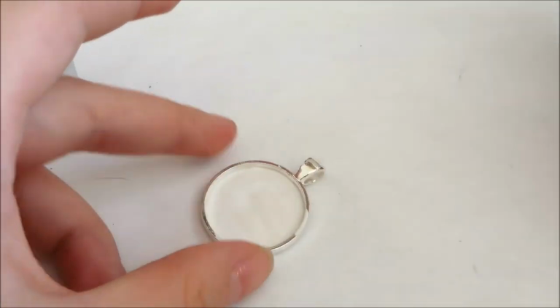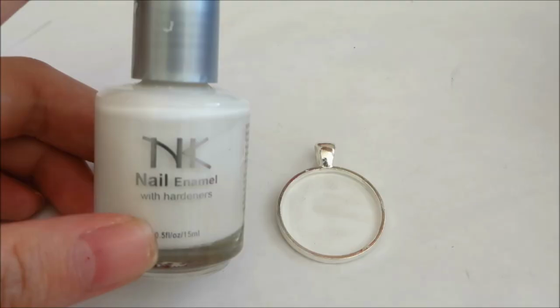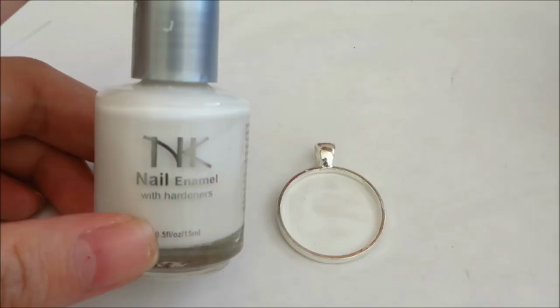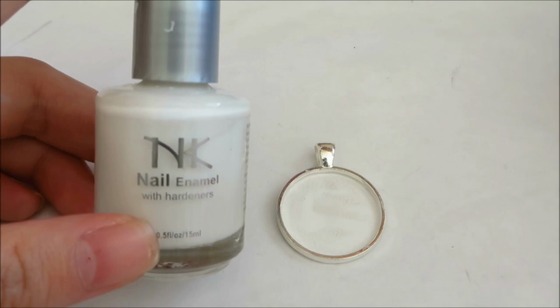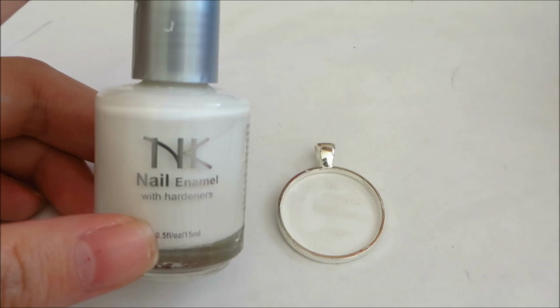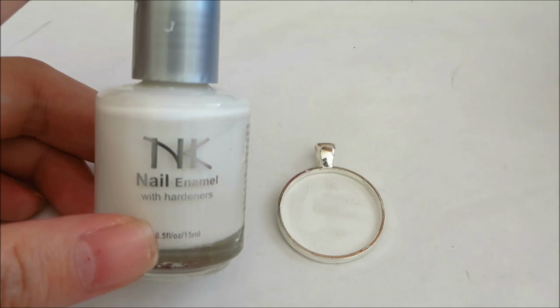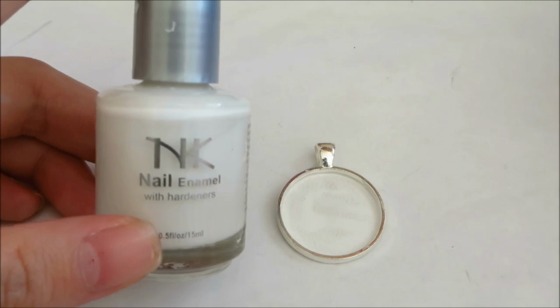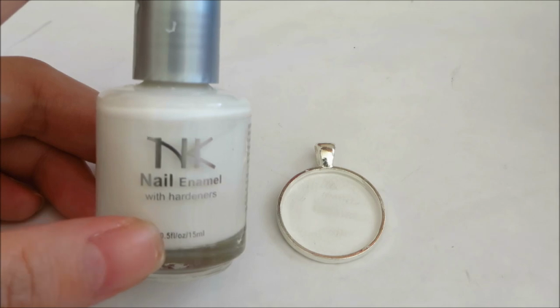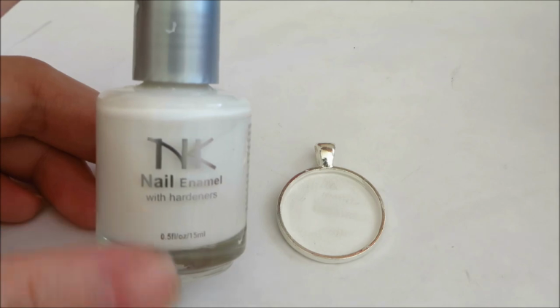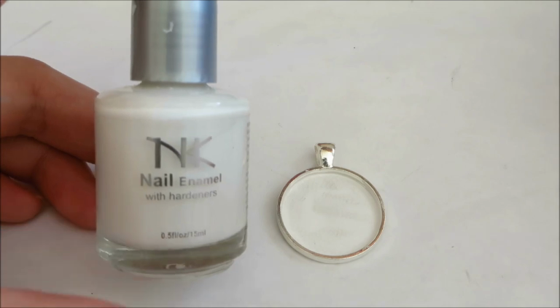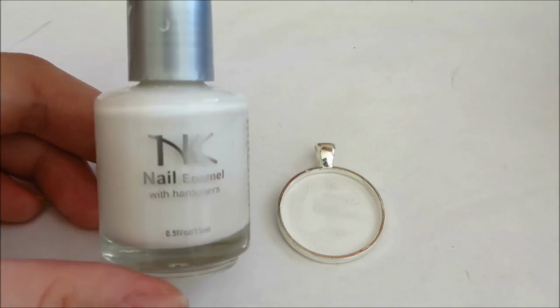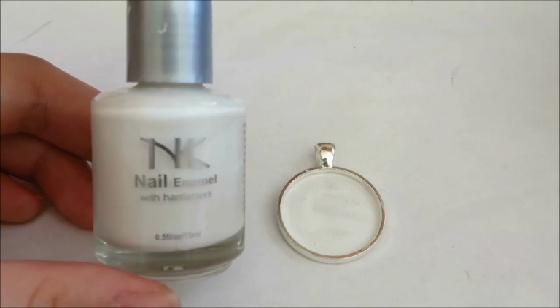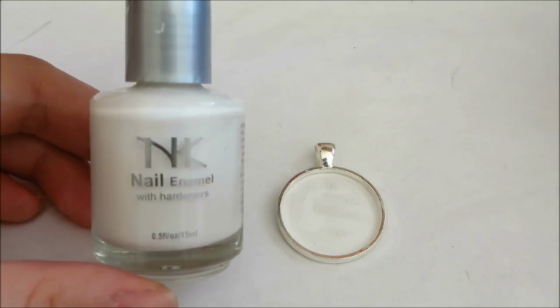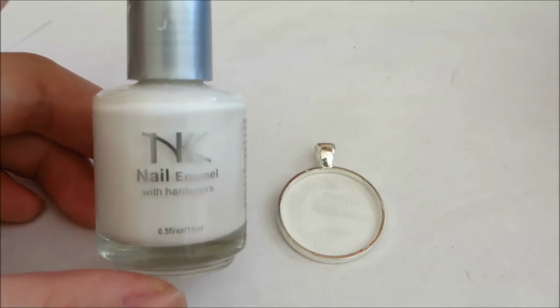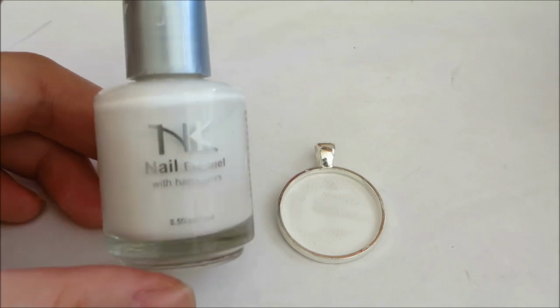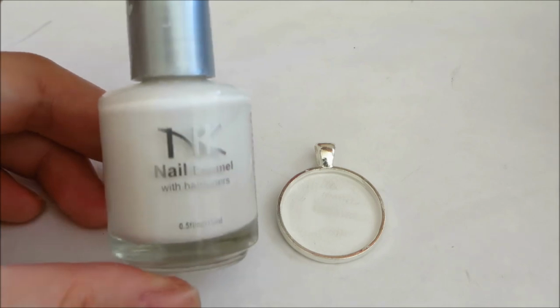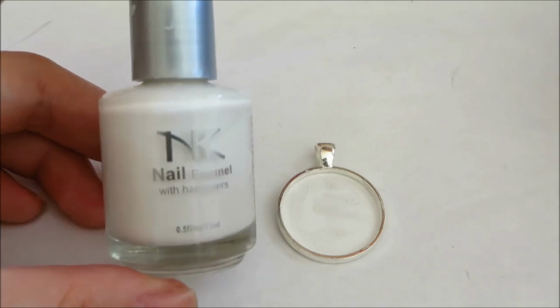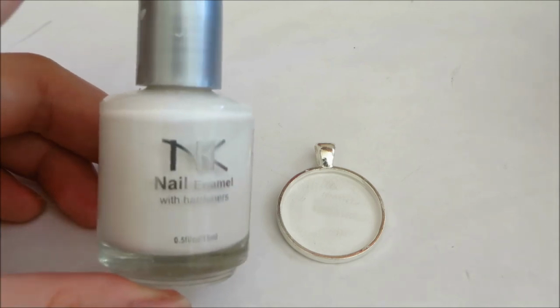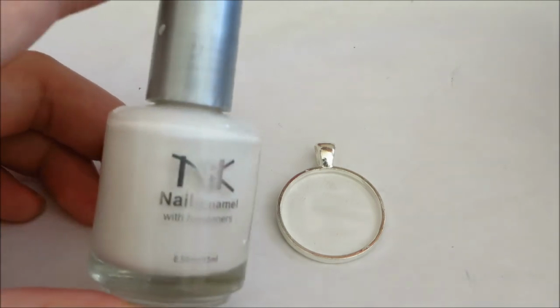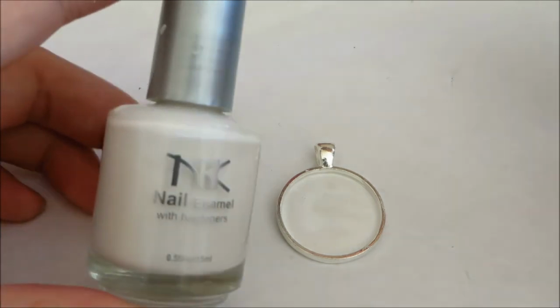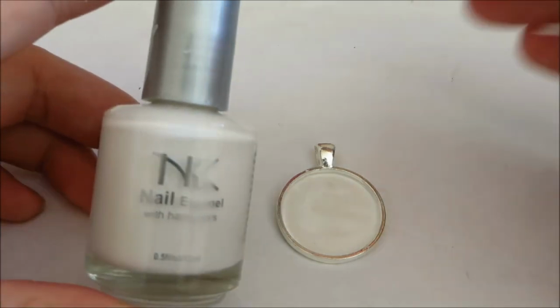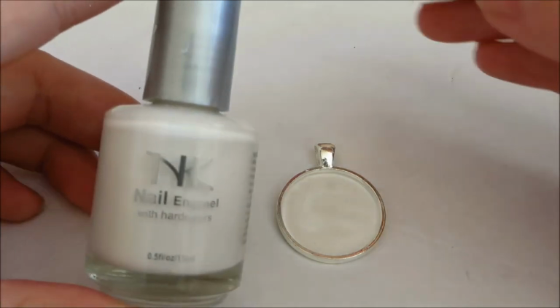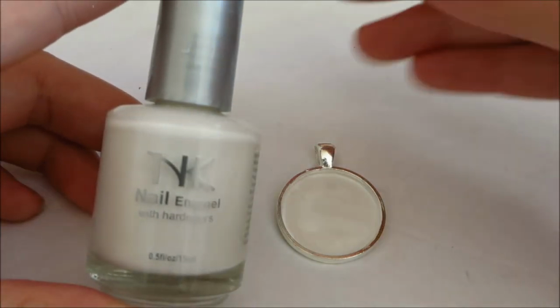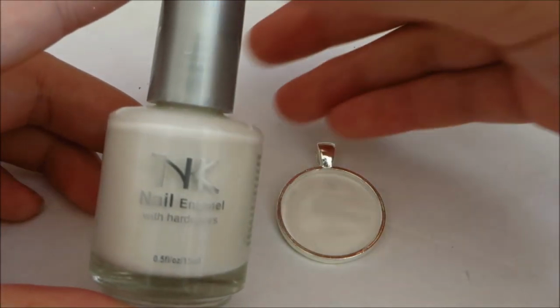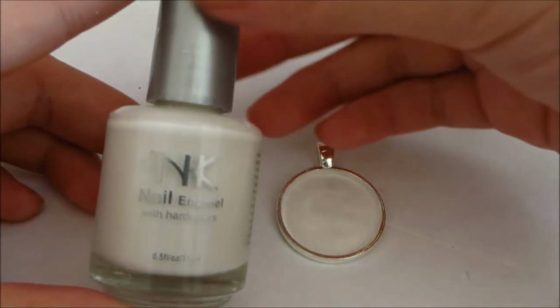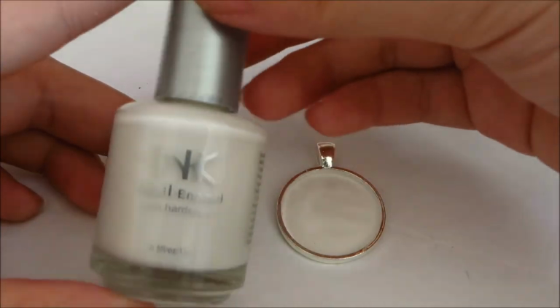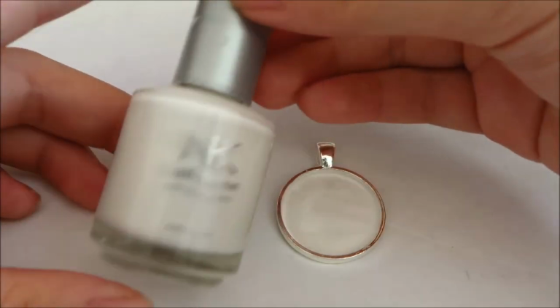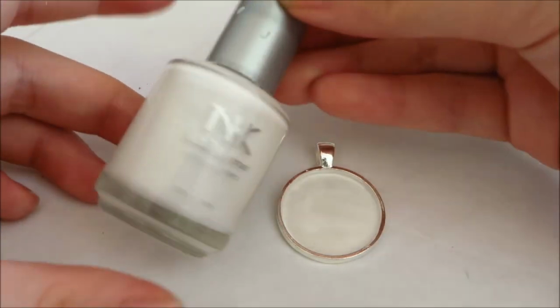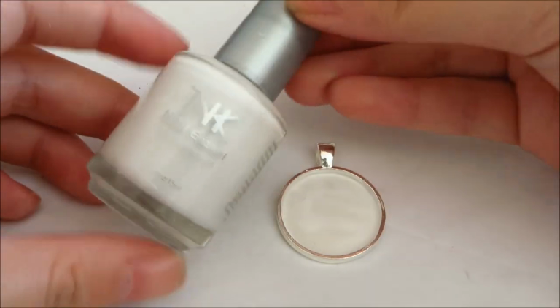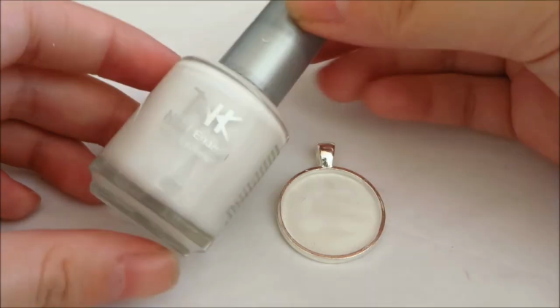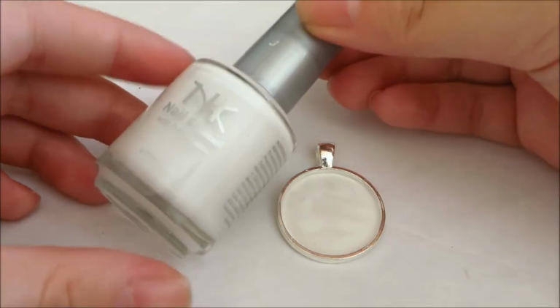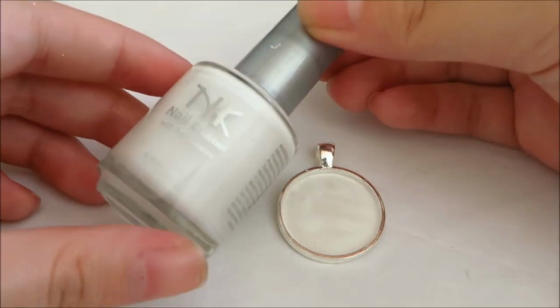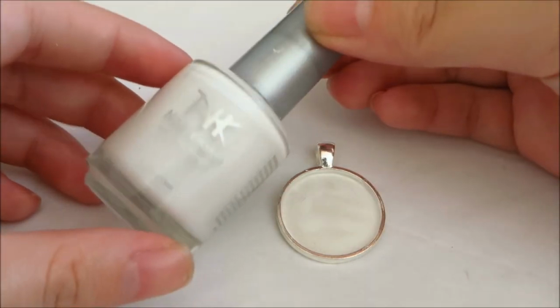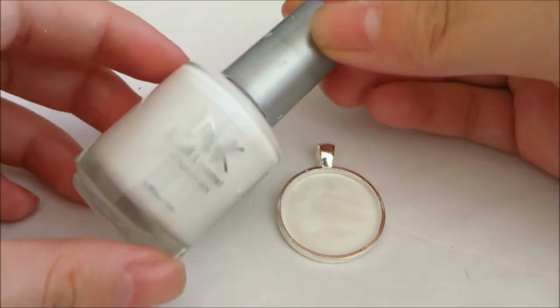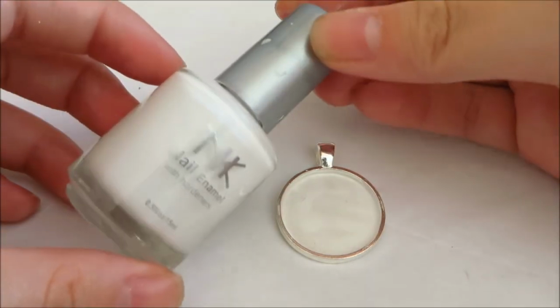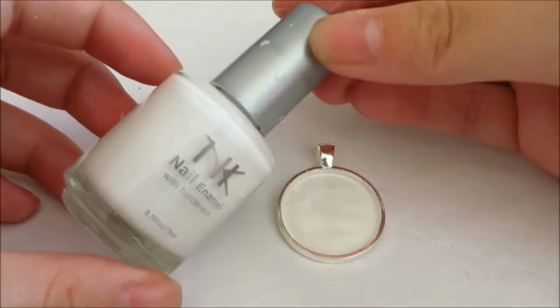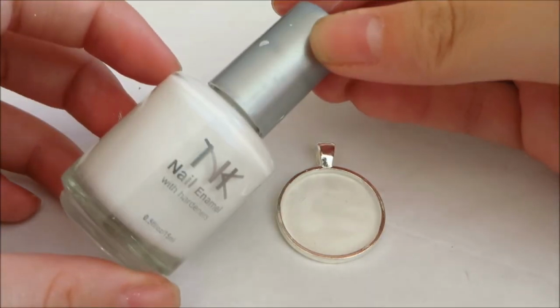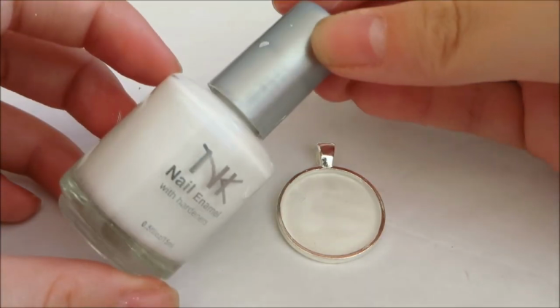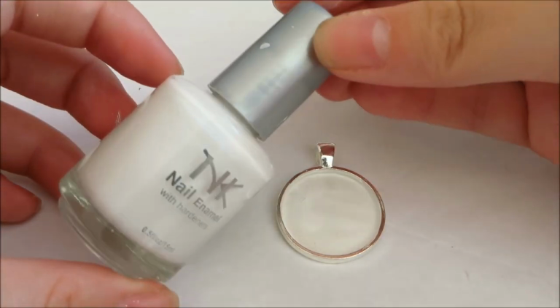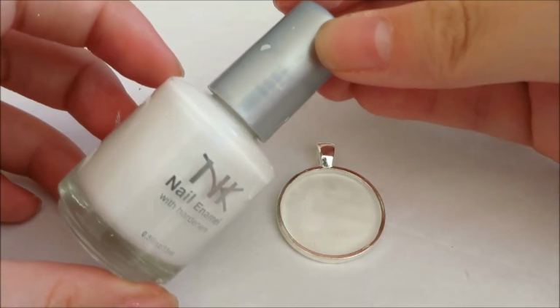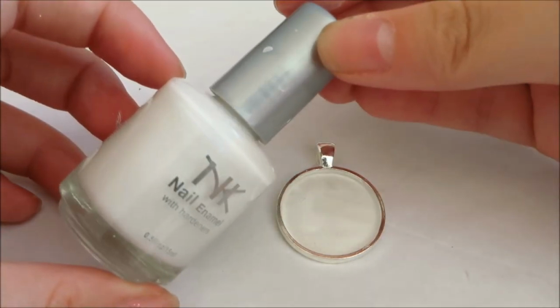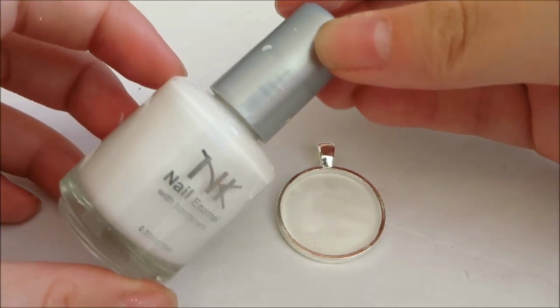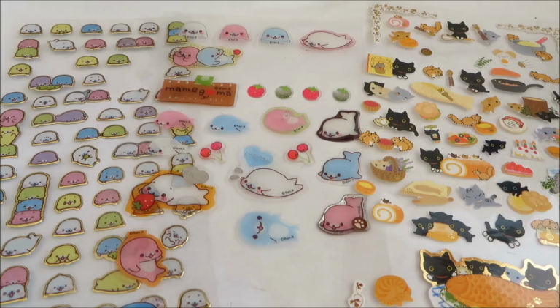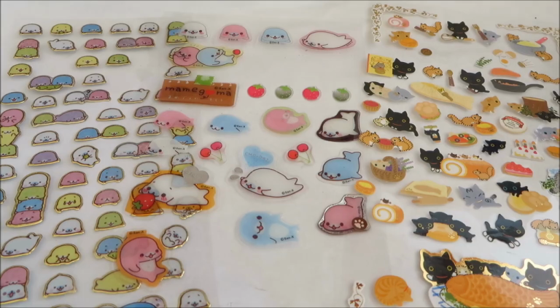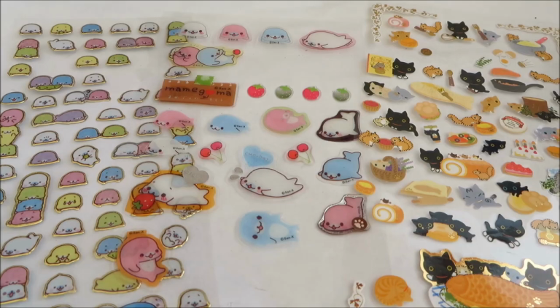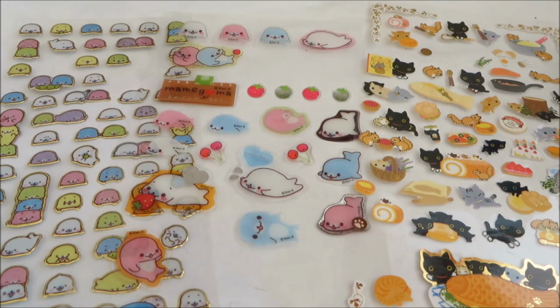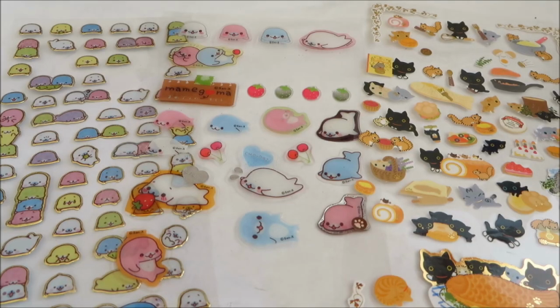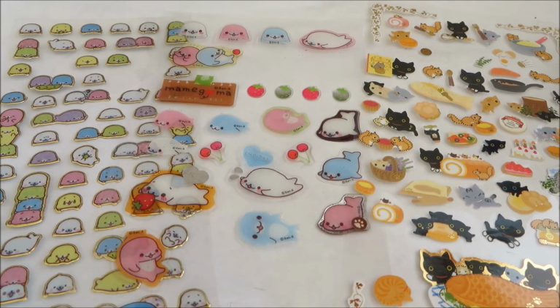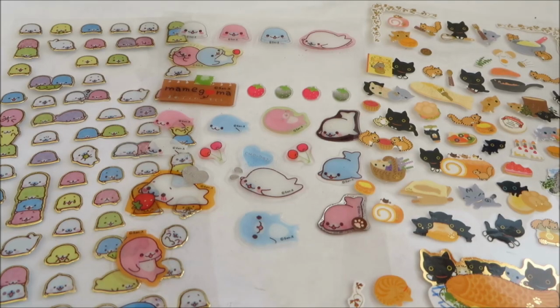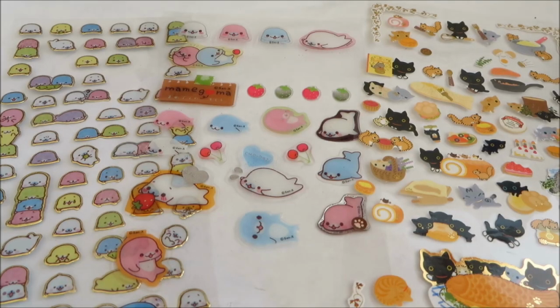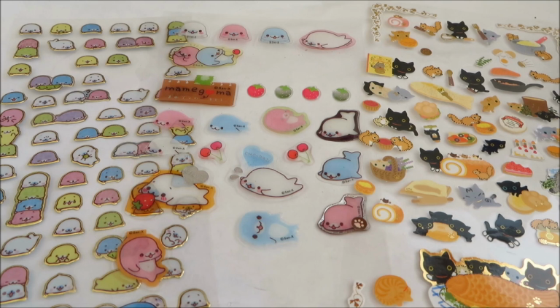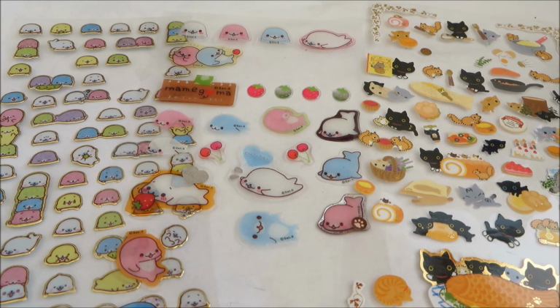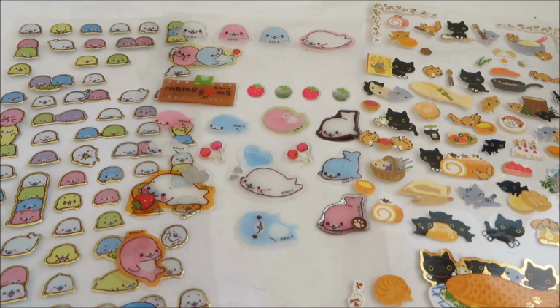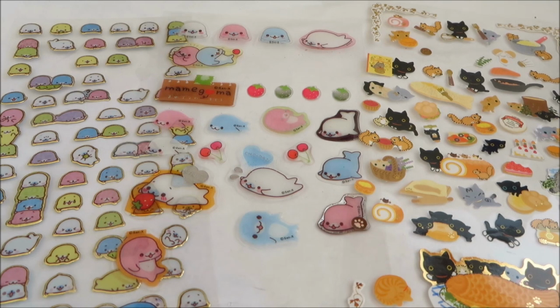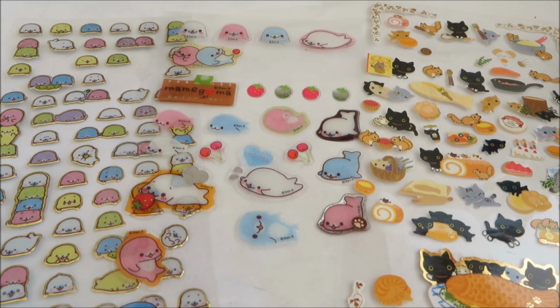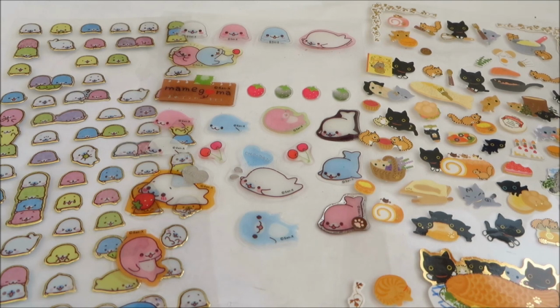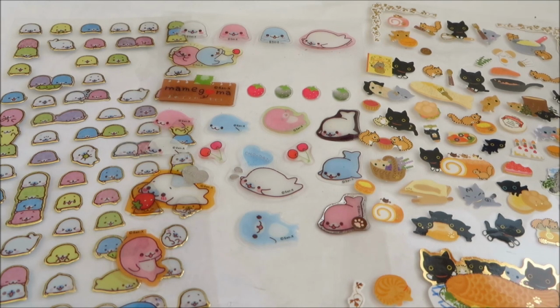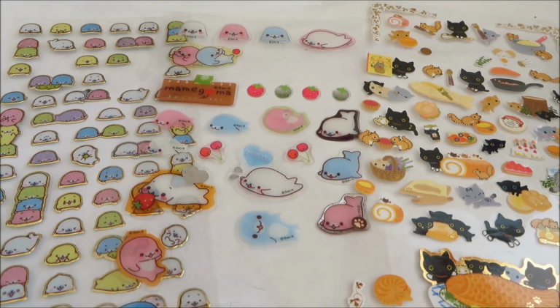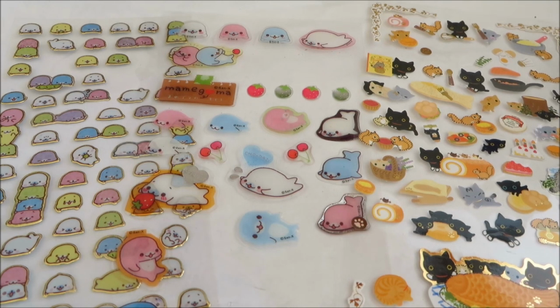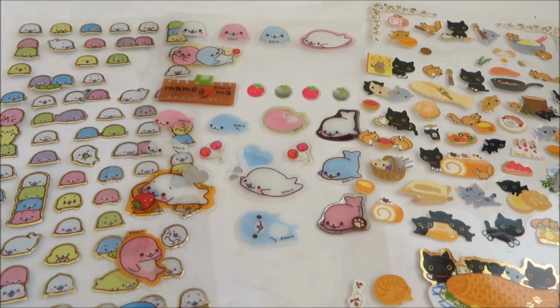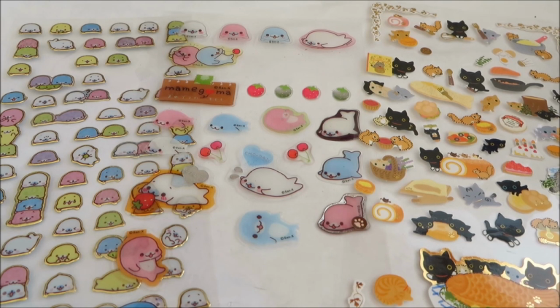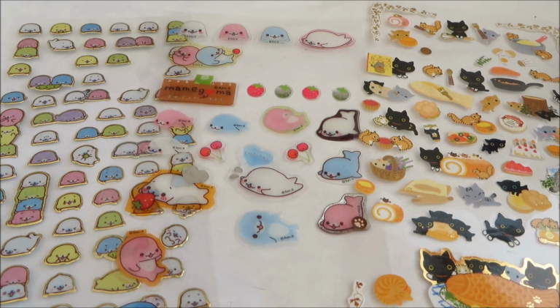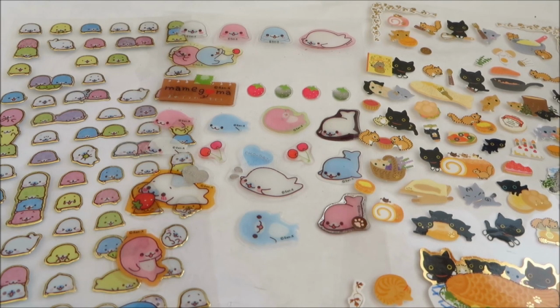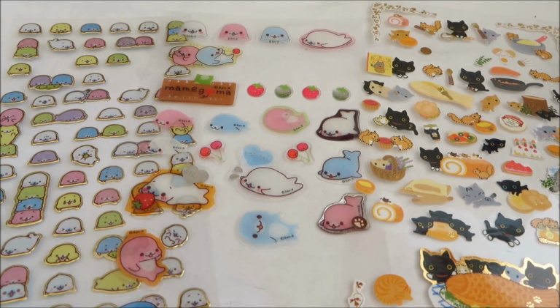You also don't need to buy an expensive nail polish. I actually got this for 25 cents or 50 cents.